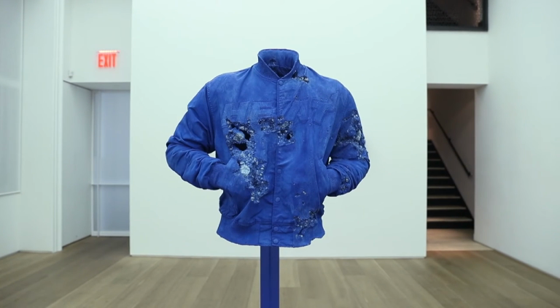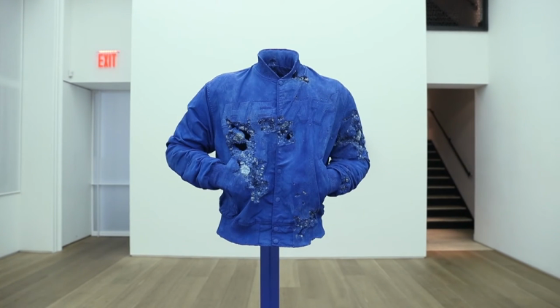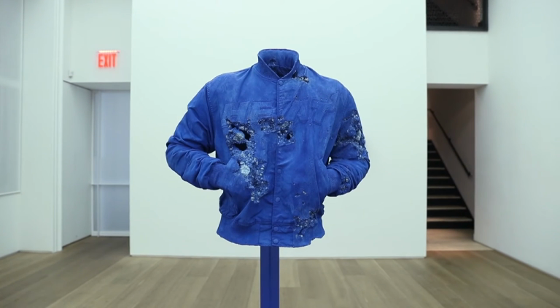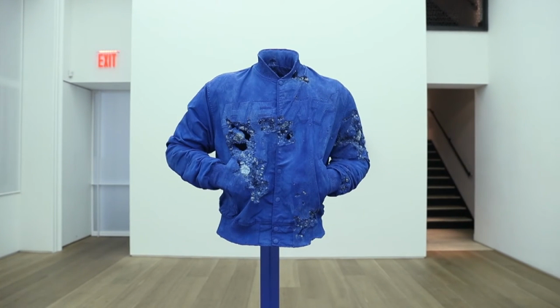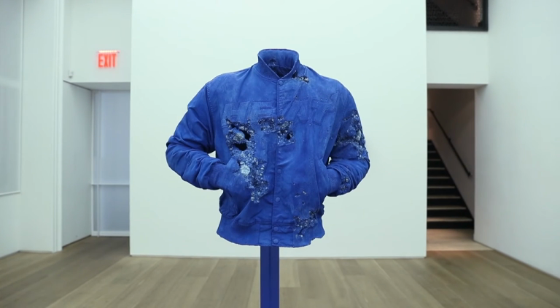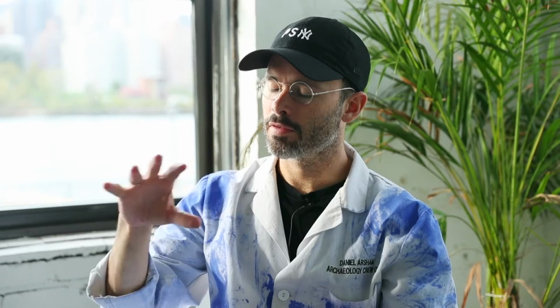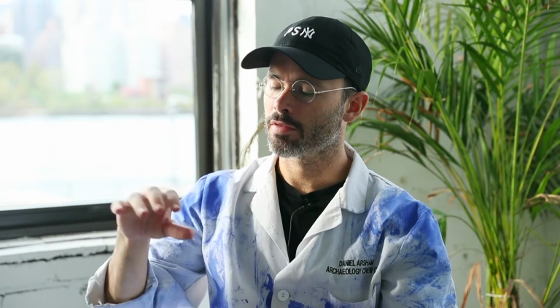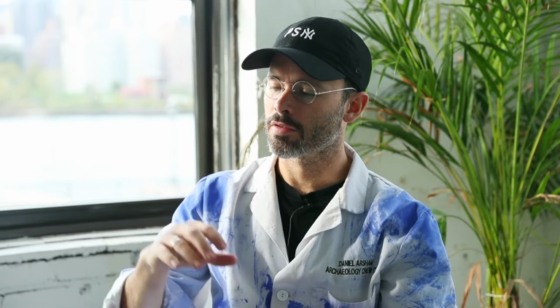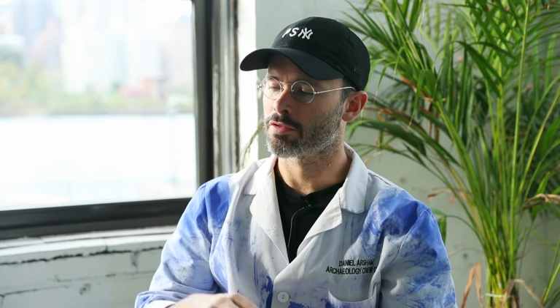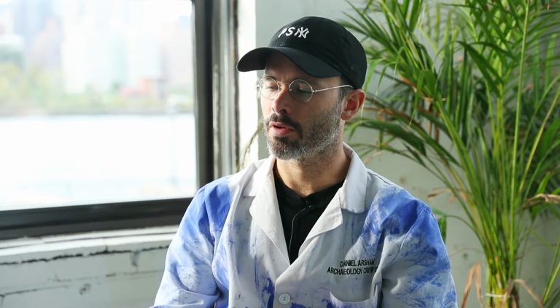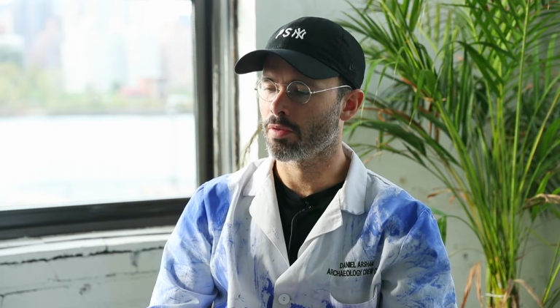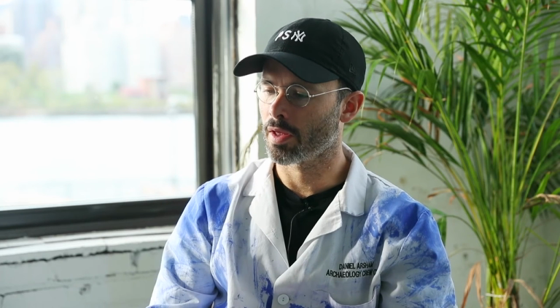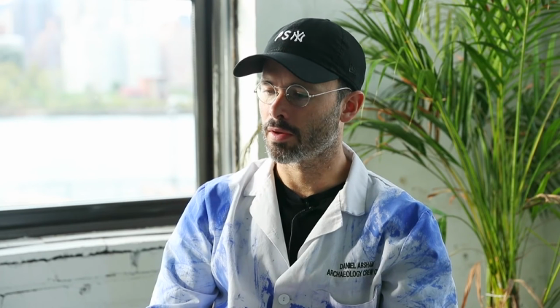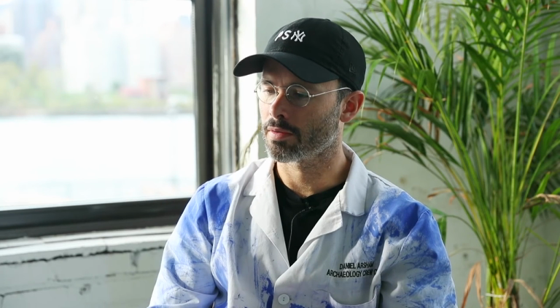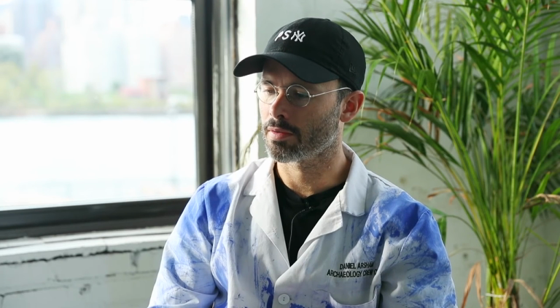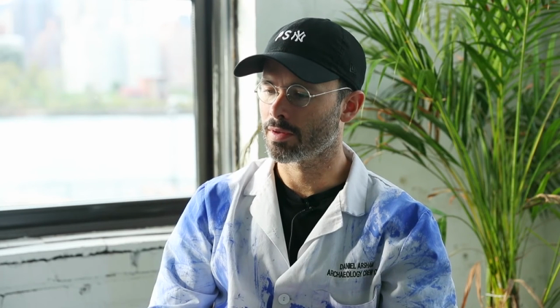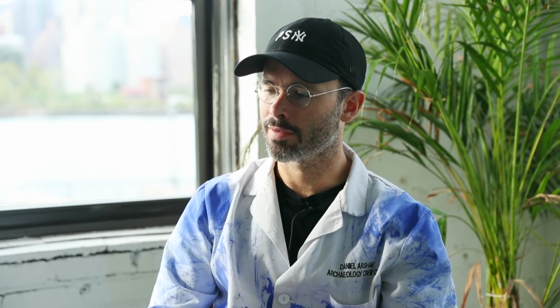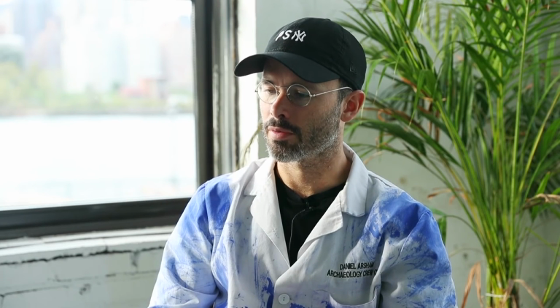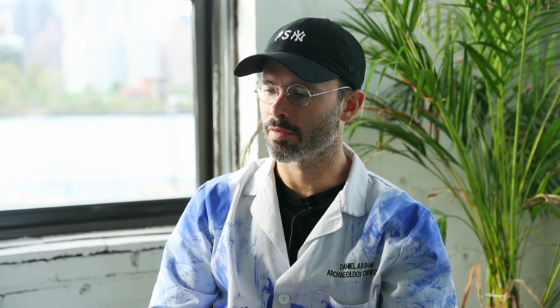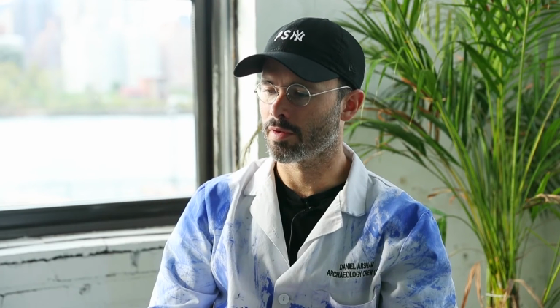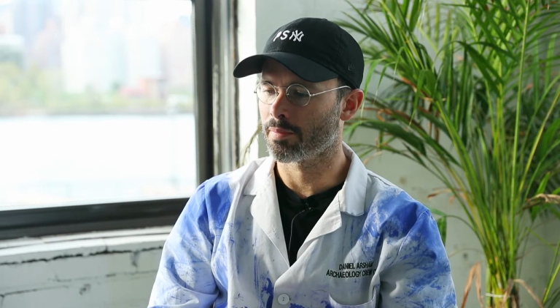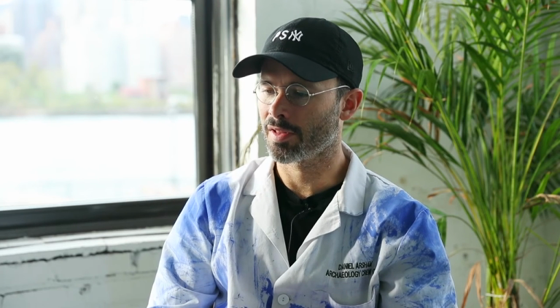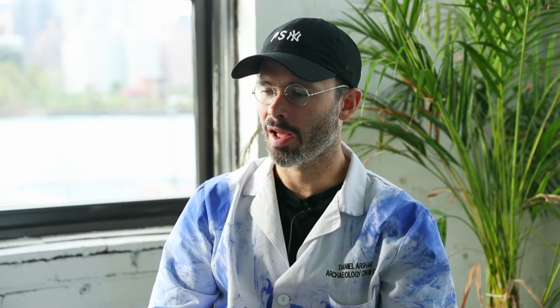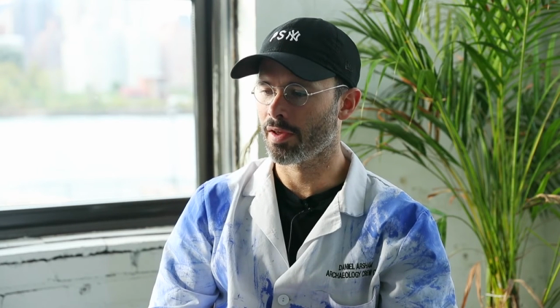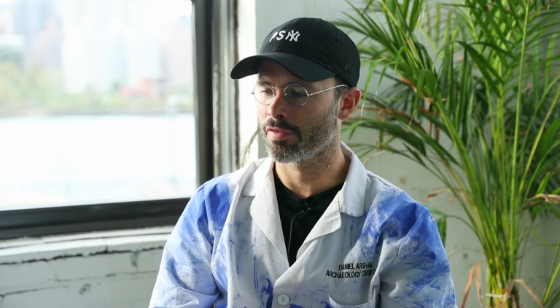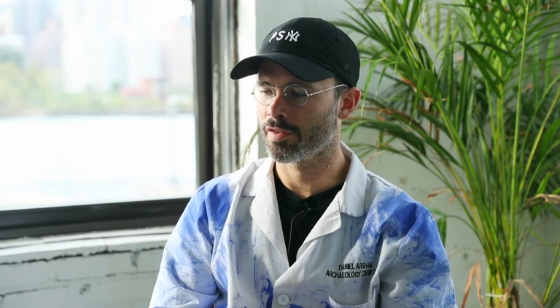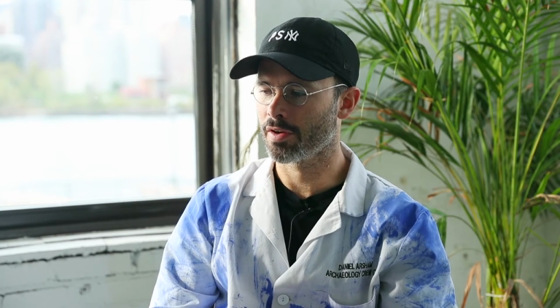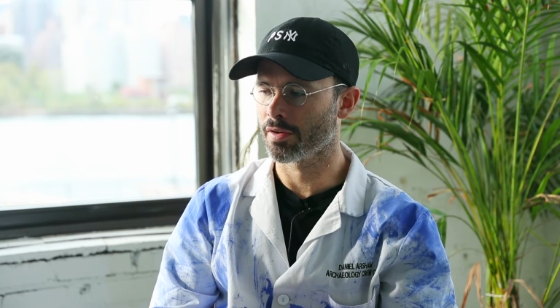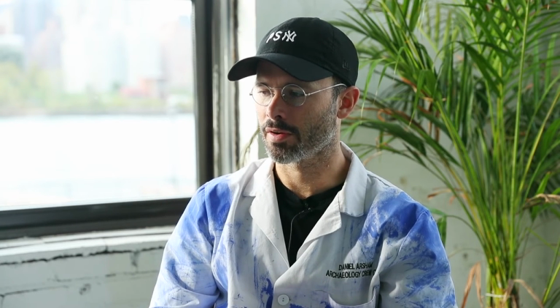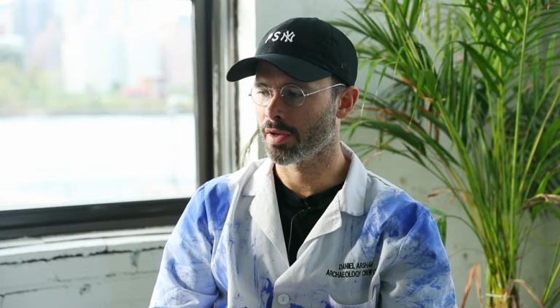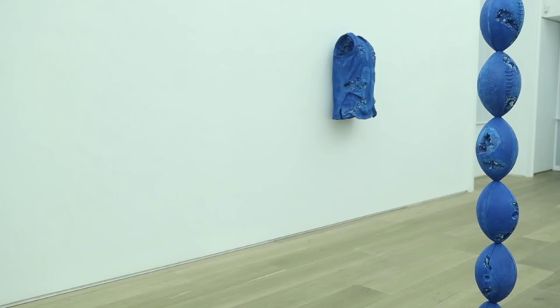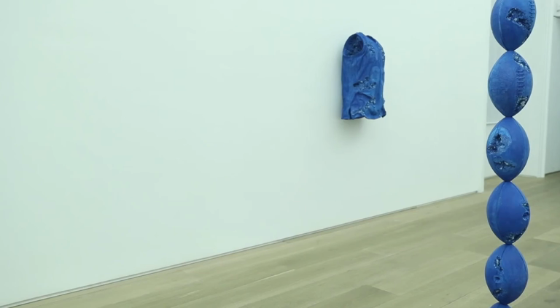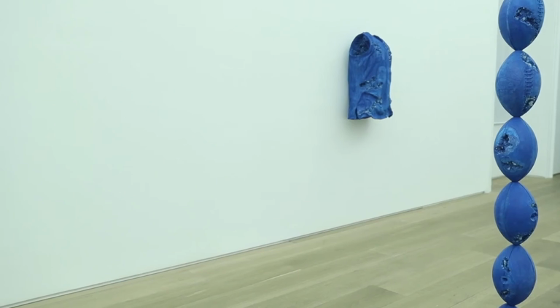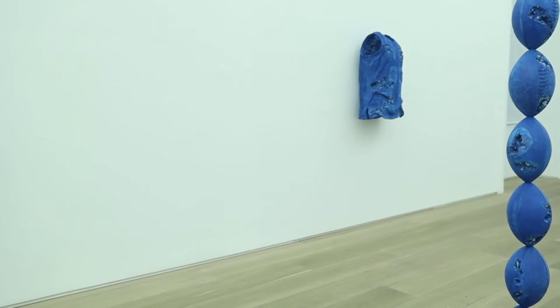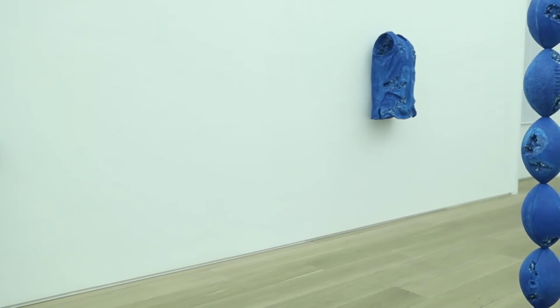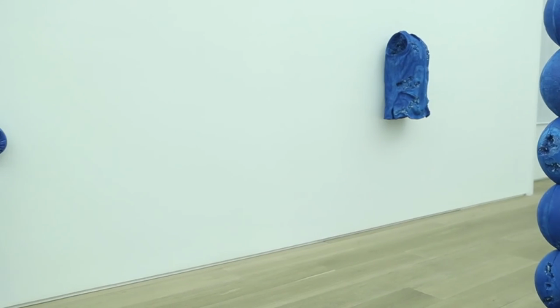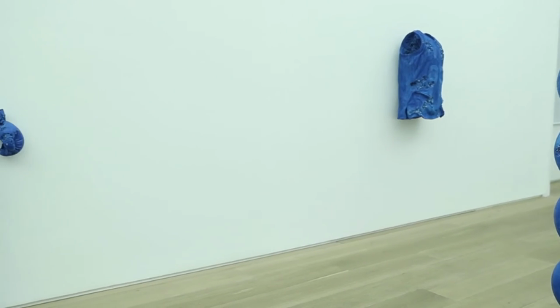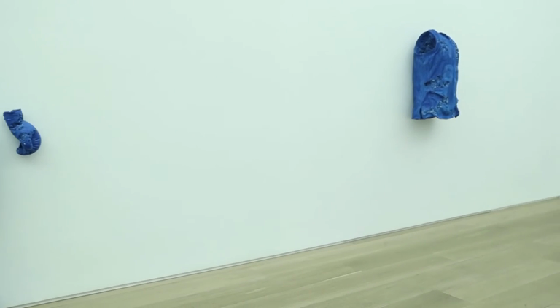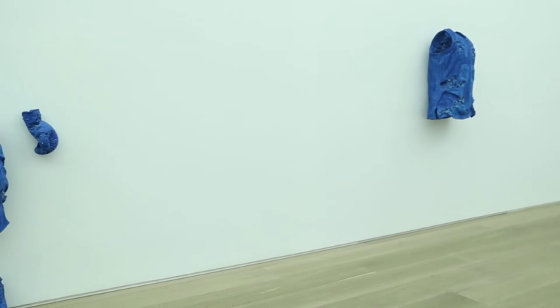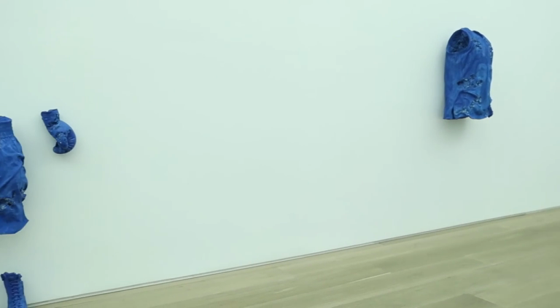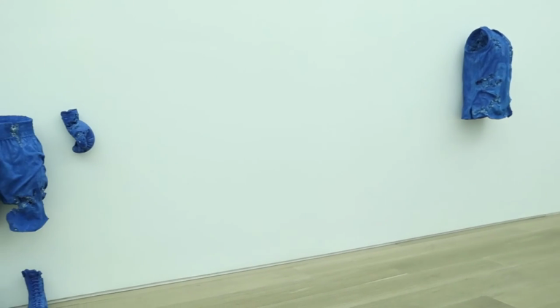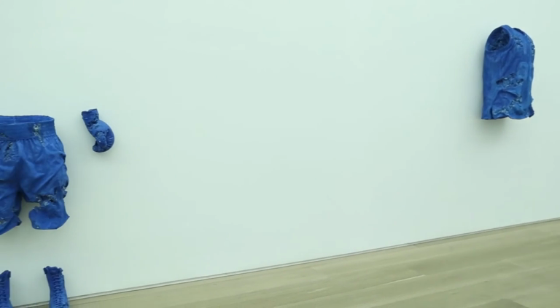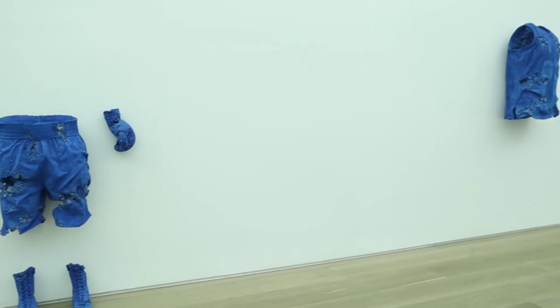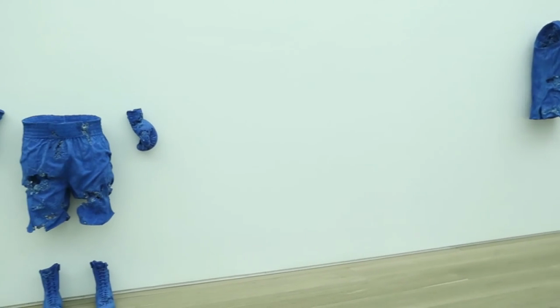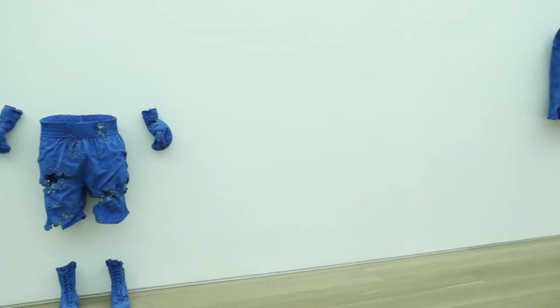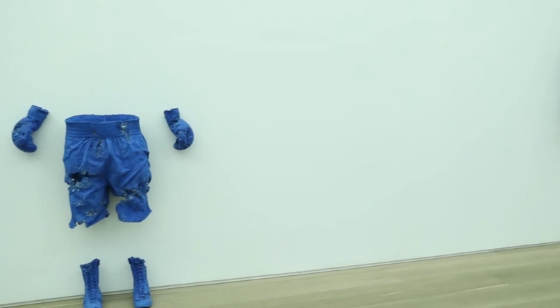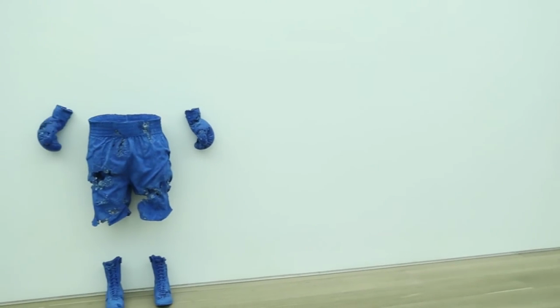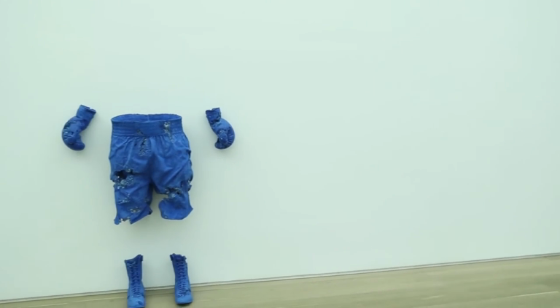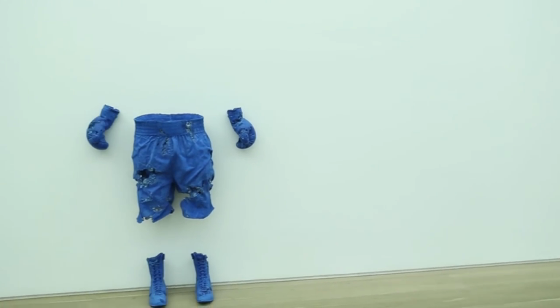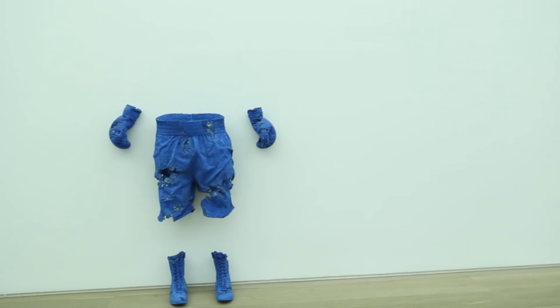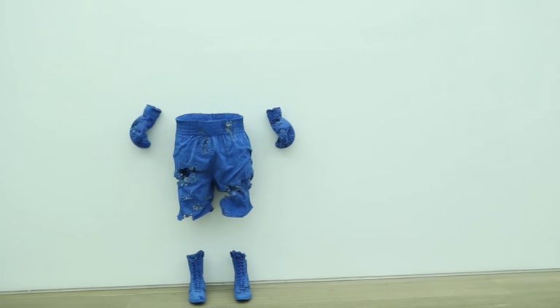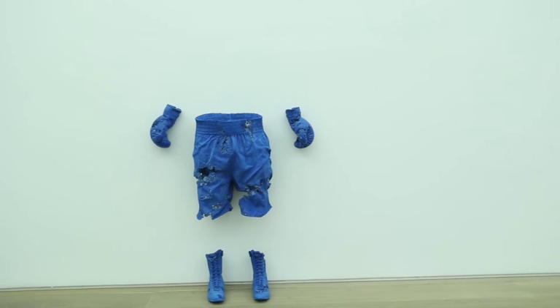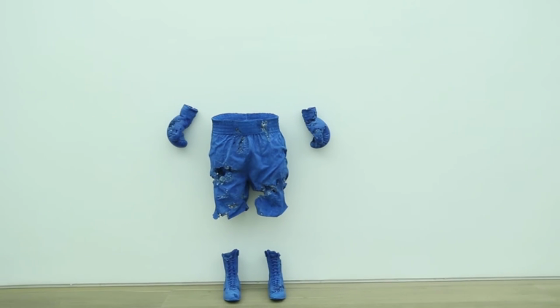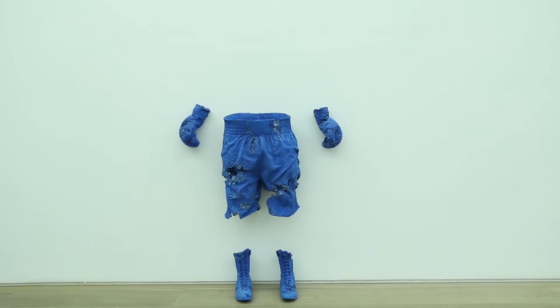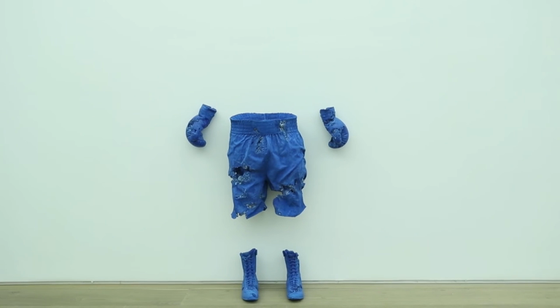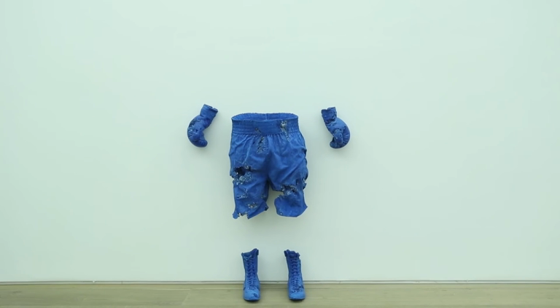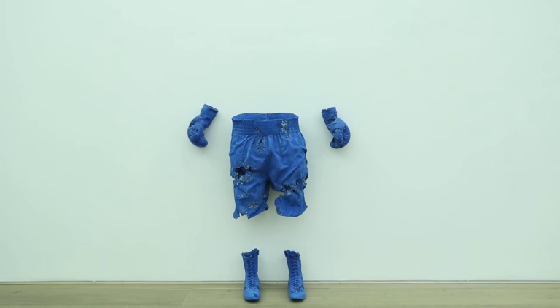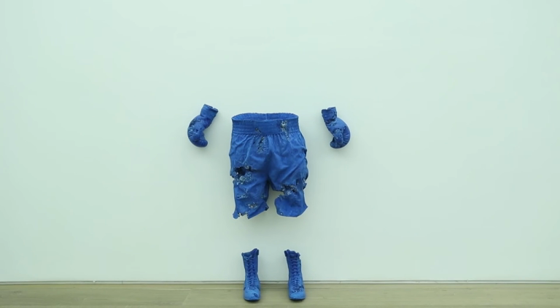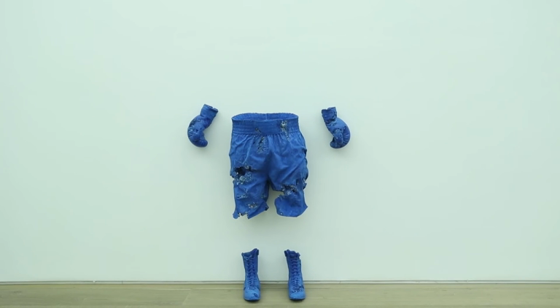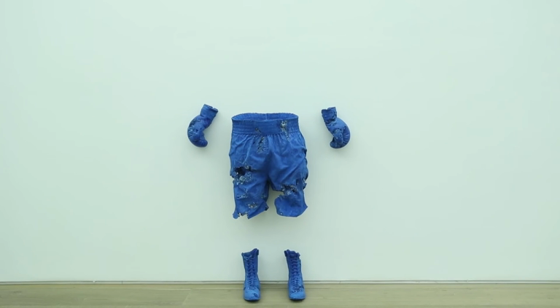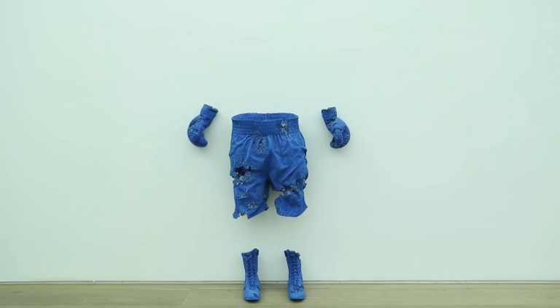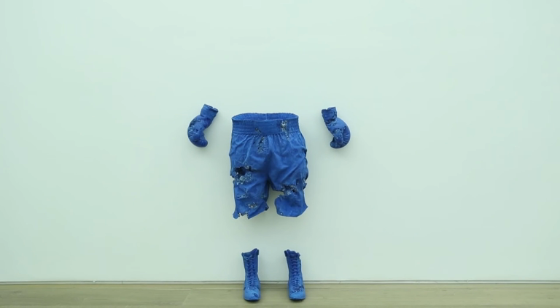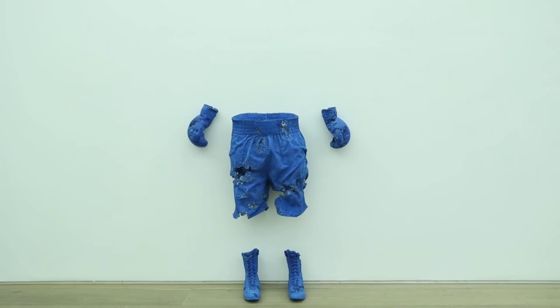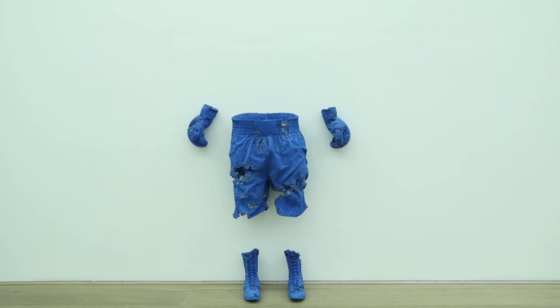The pieces in the show that sort of imply a figure — the figure has then been removed from that. So you have this kind of ghost-like presence of that.